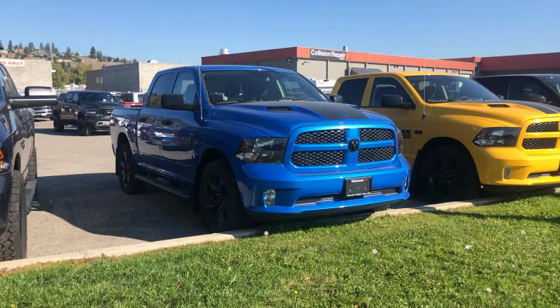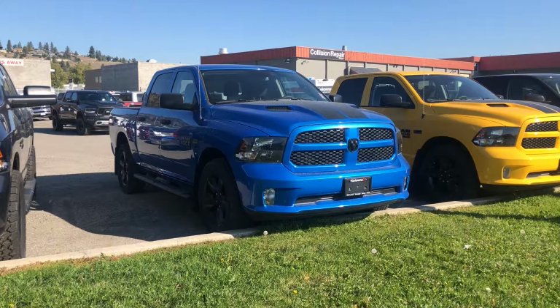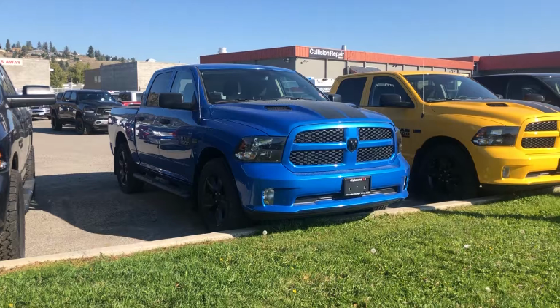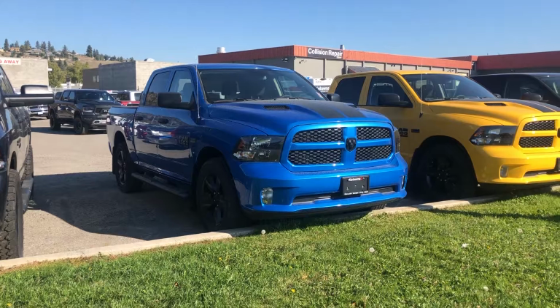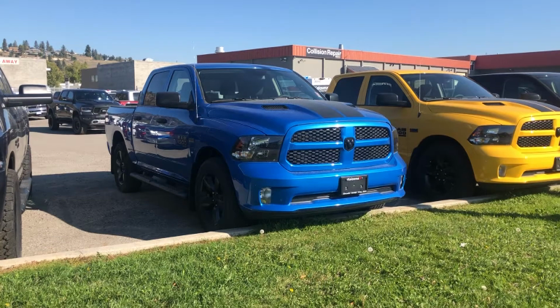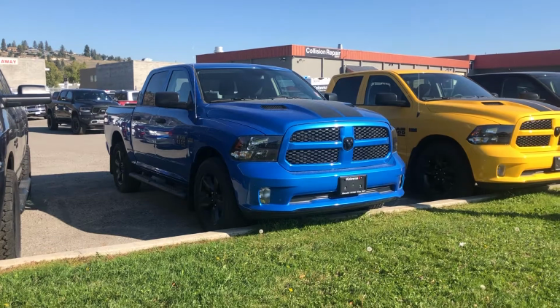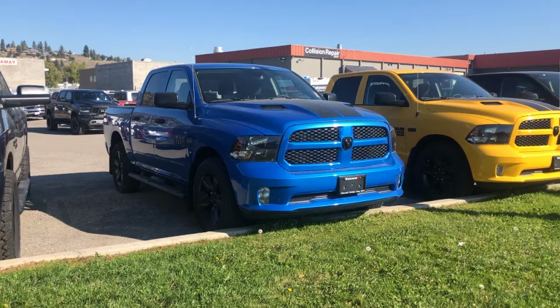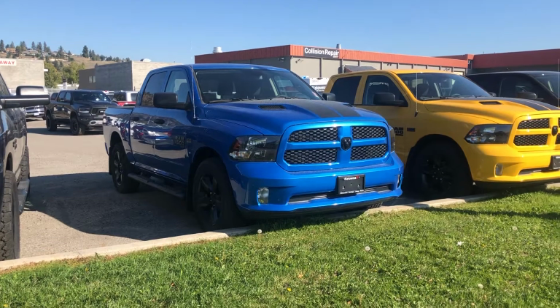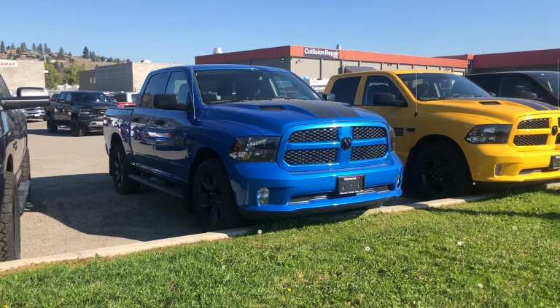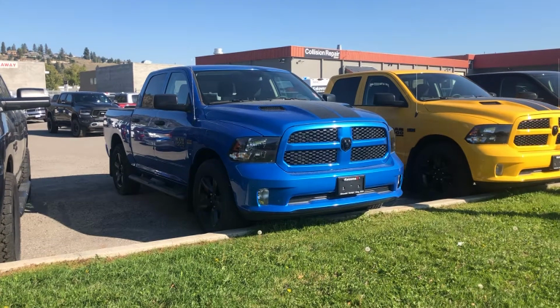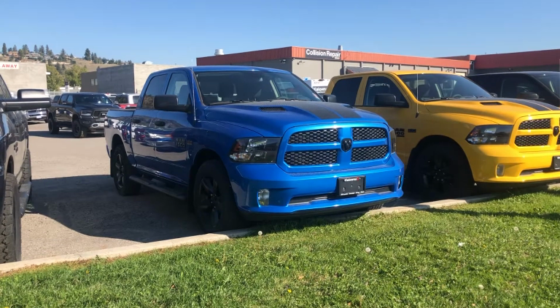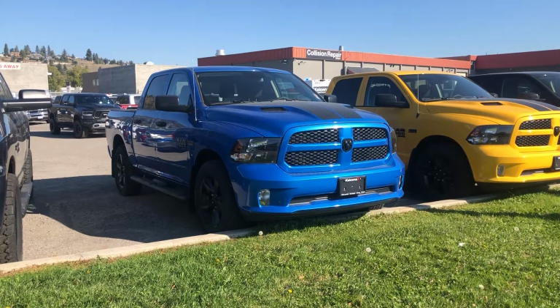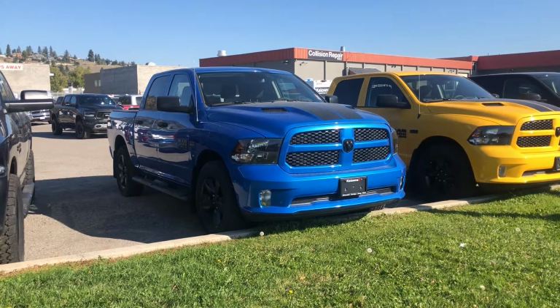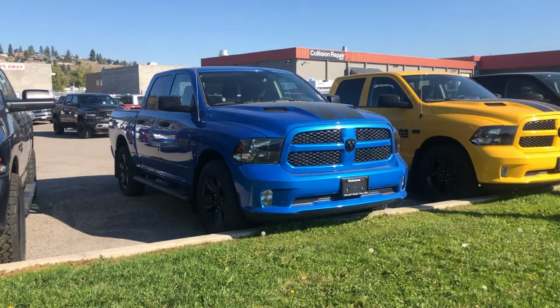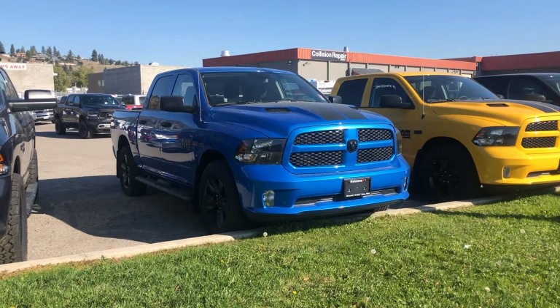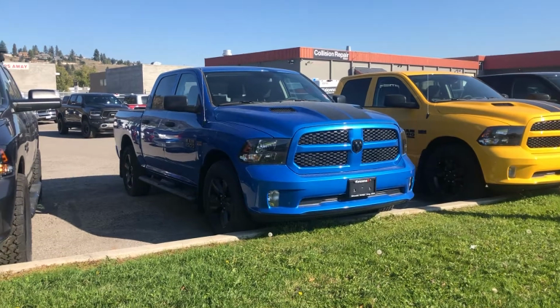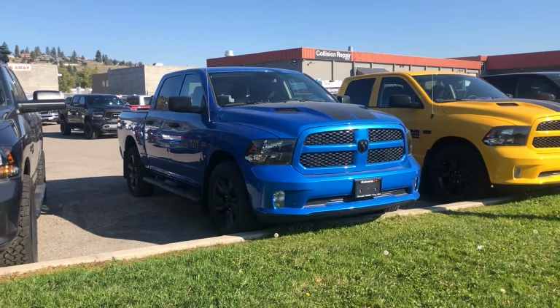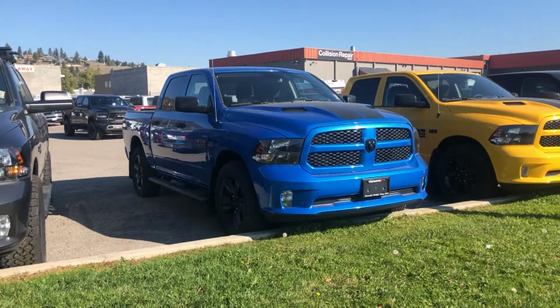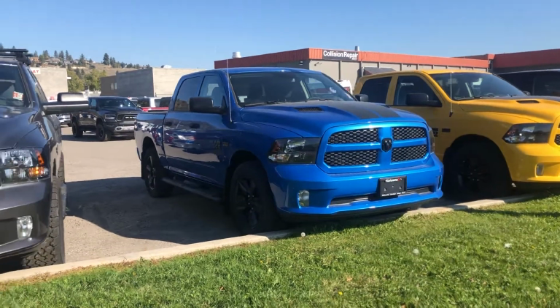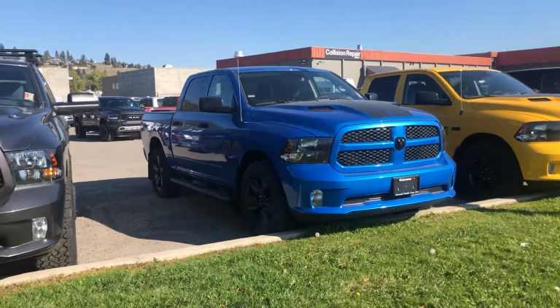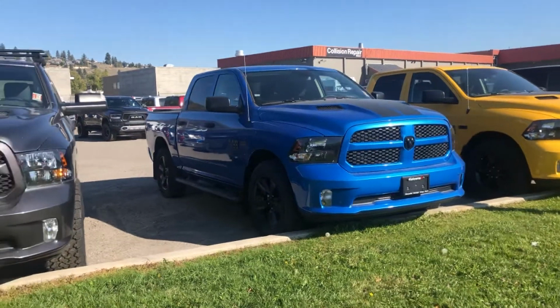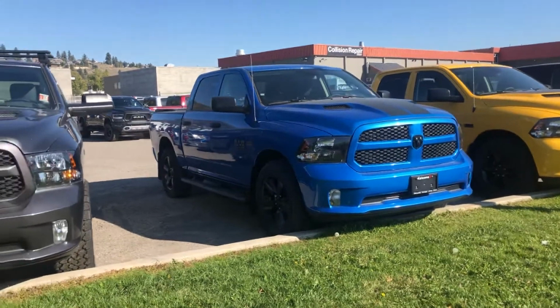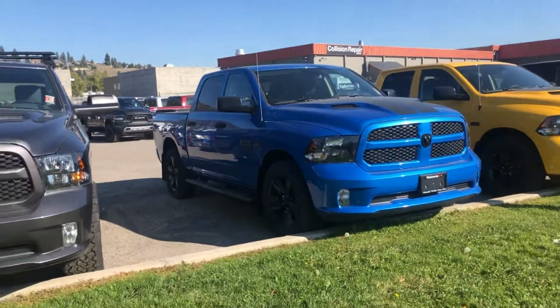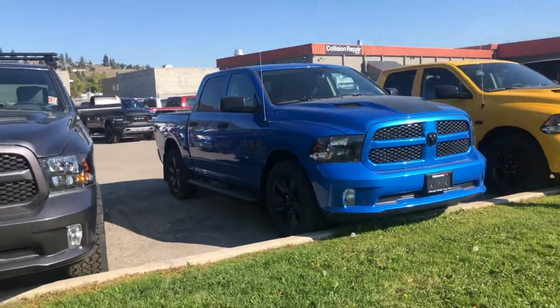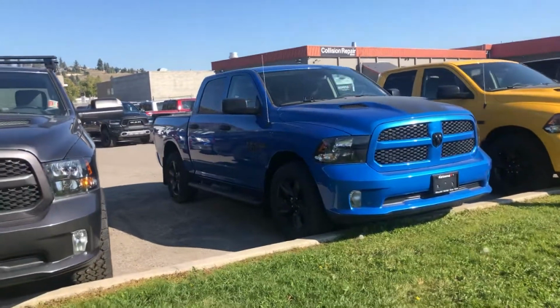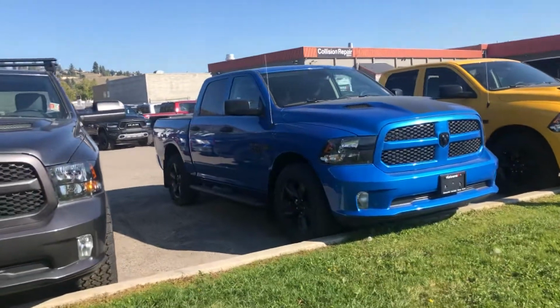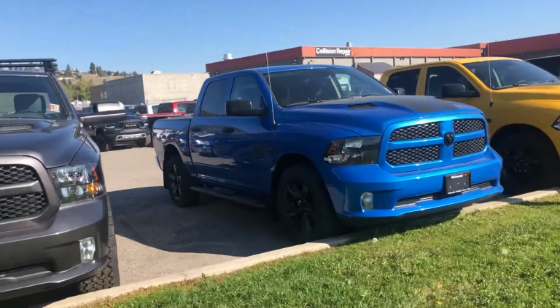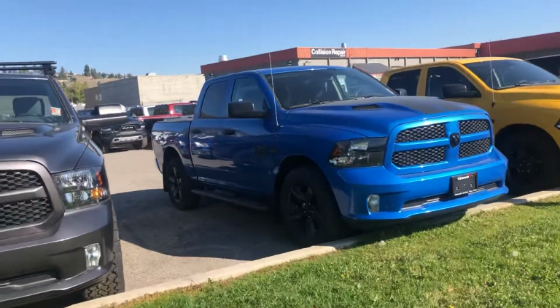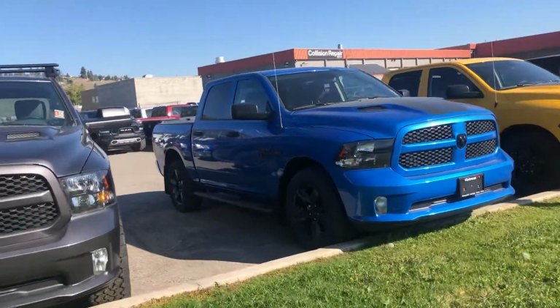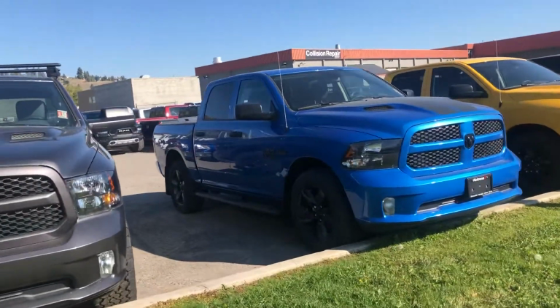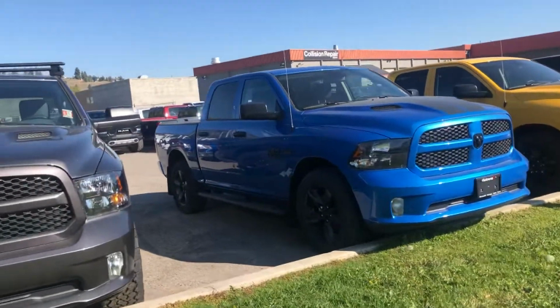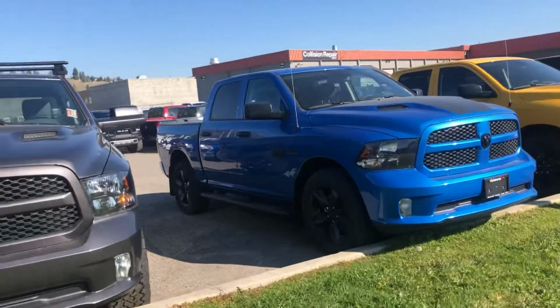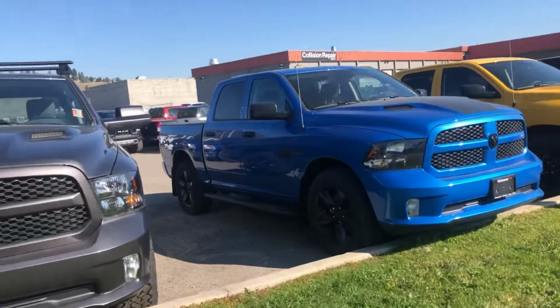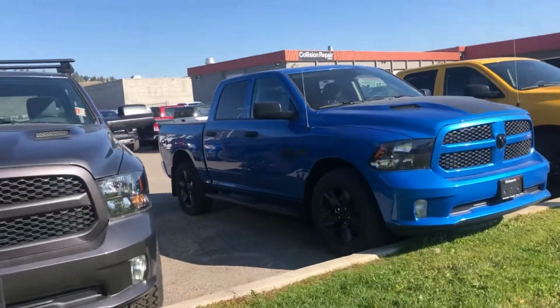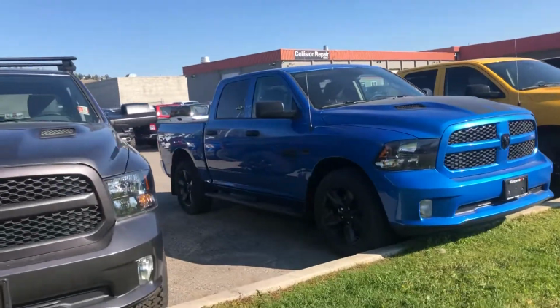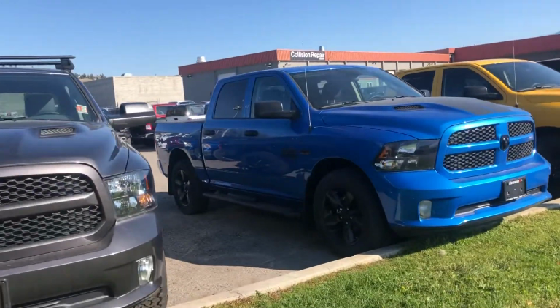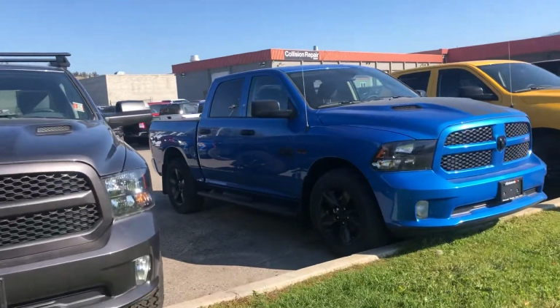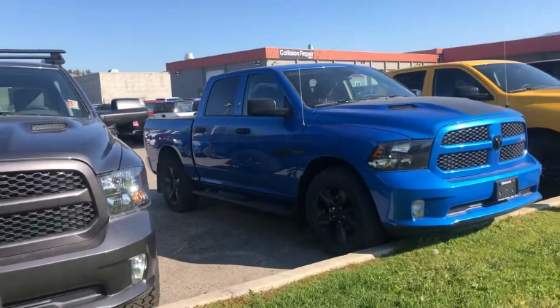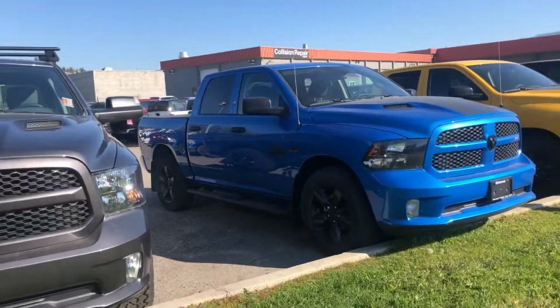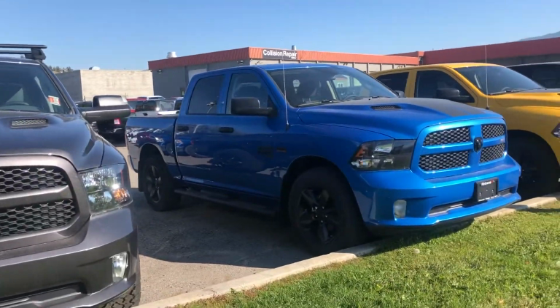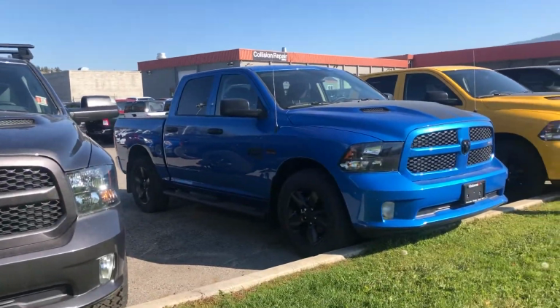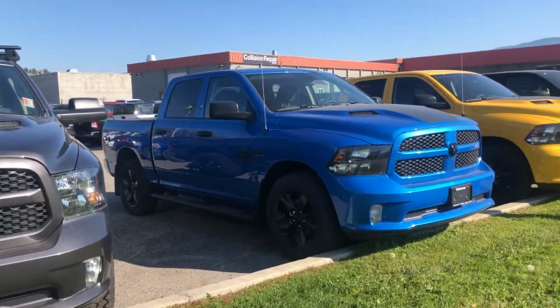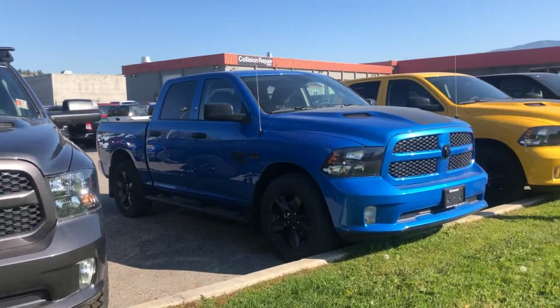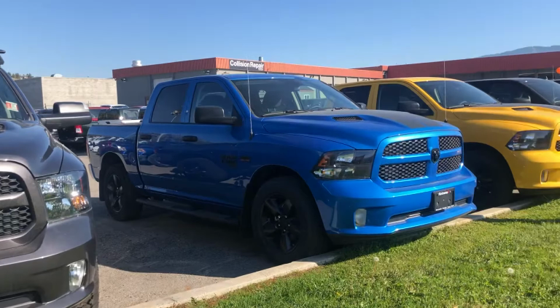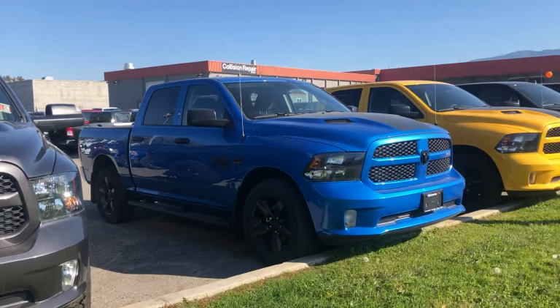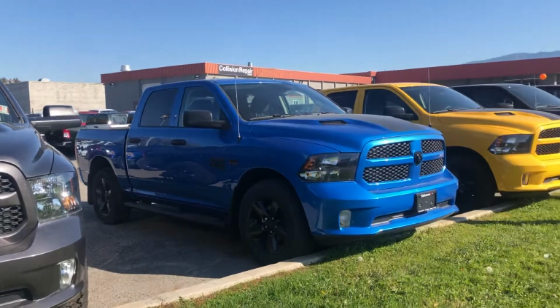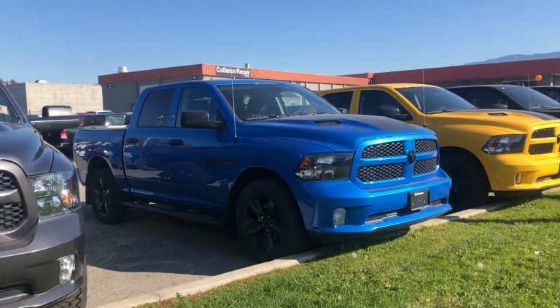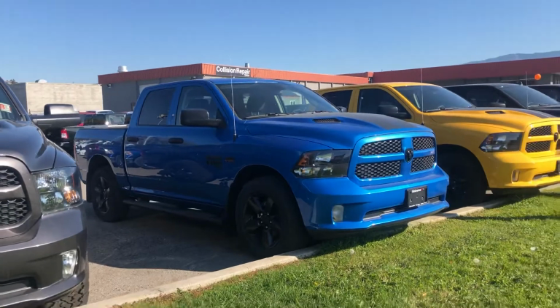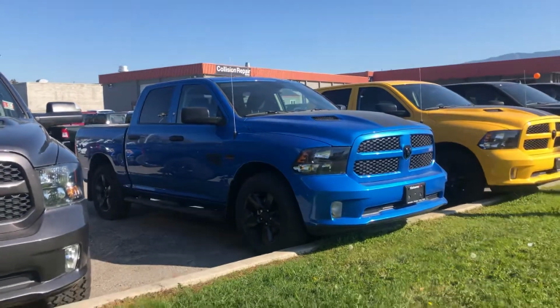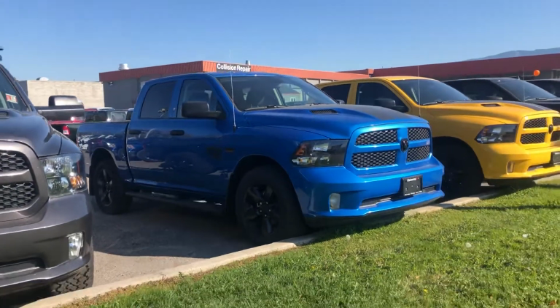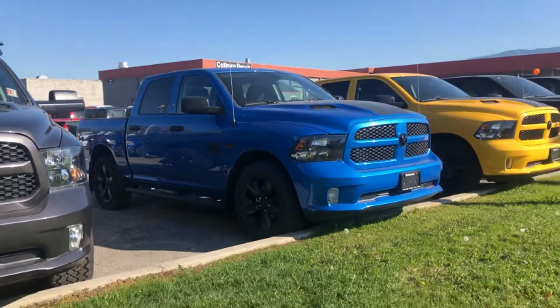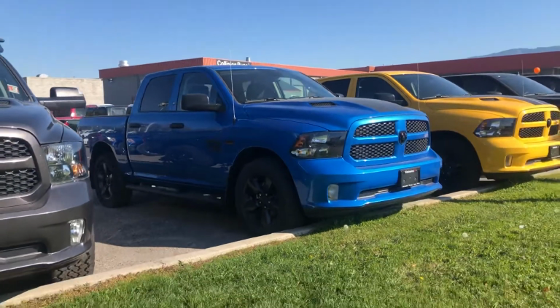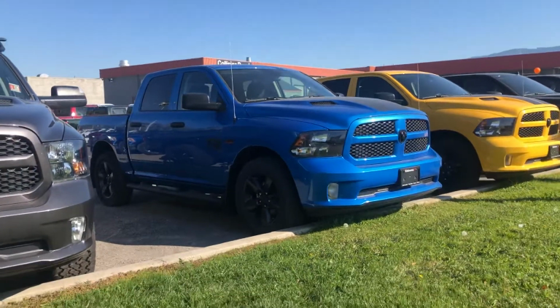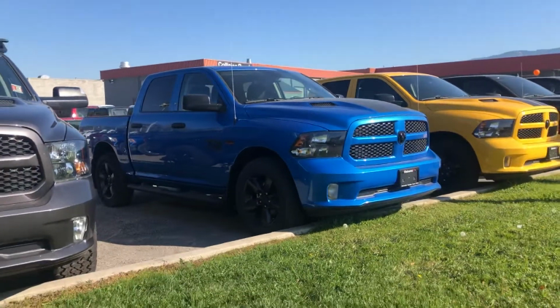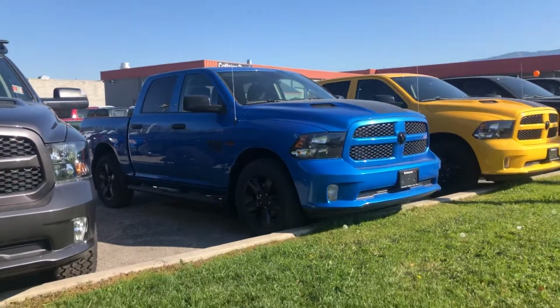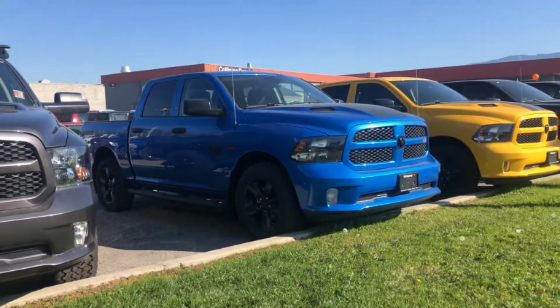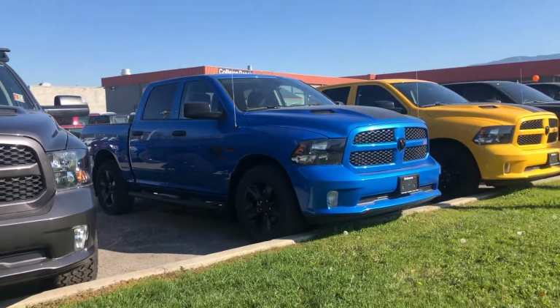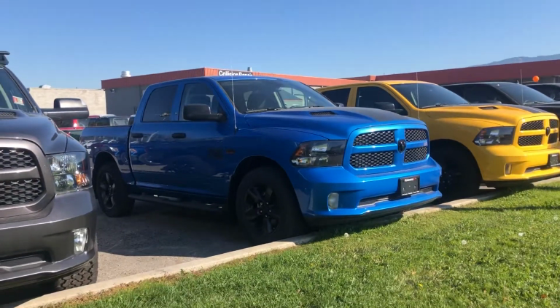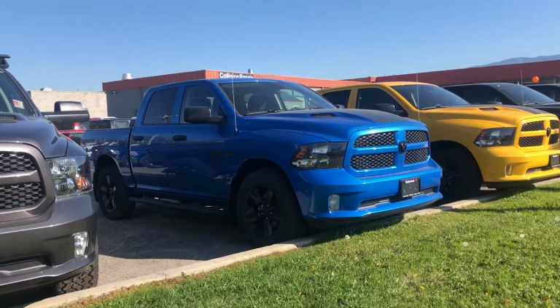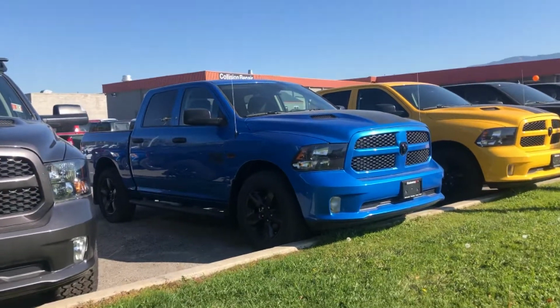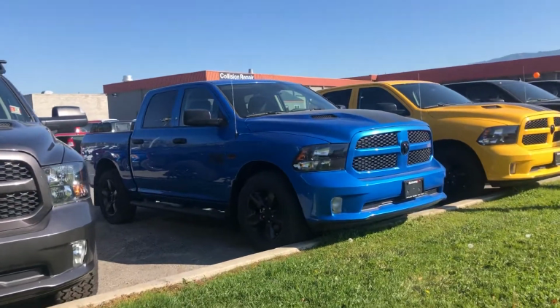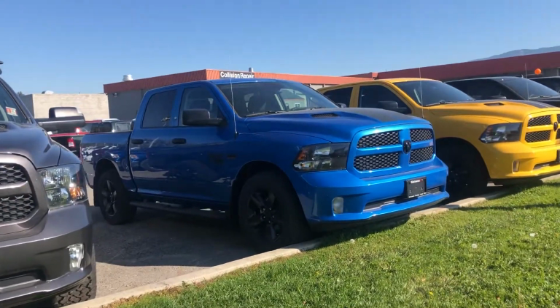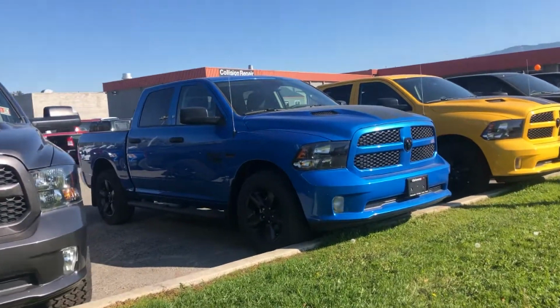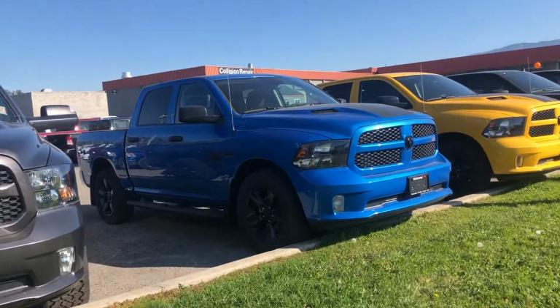Hello, my name is Jasmine Marshall from Kelowna Chrysler. I wanted to show you this 2019 Ram 1500 that we have on the lot here.